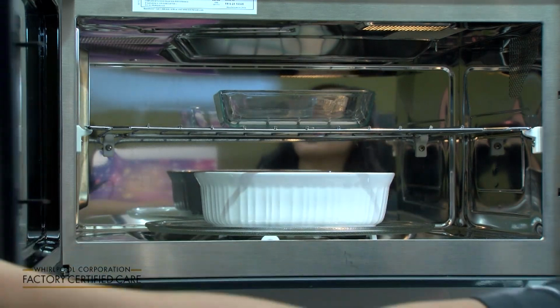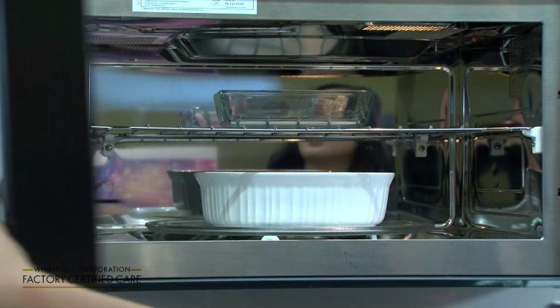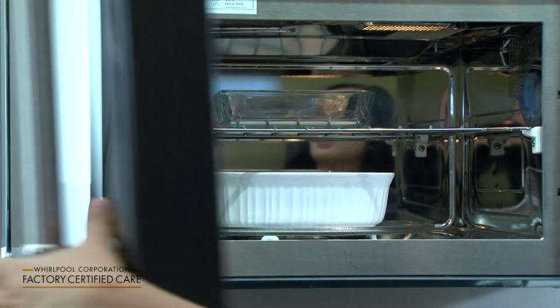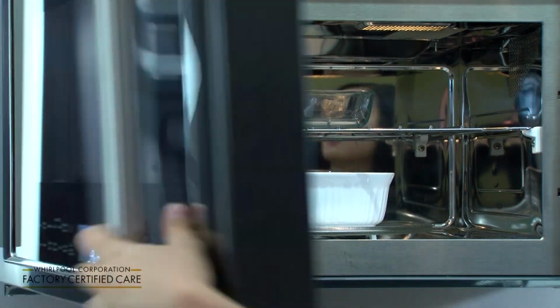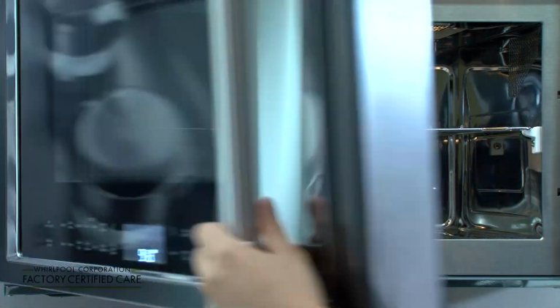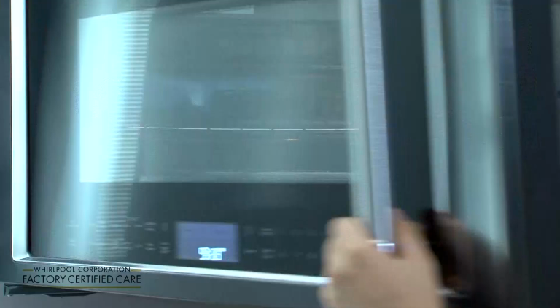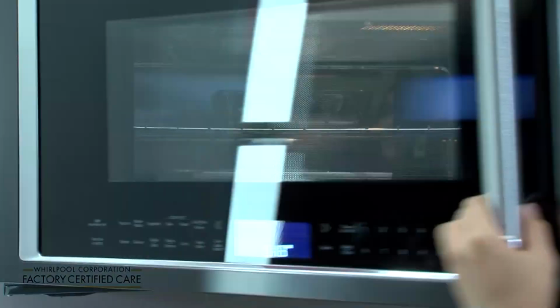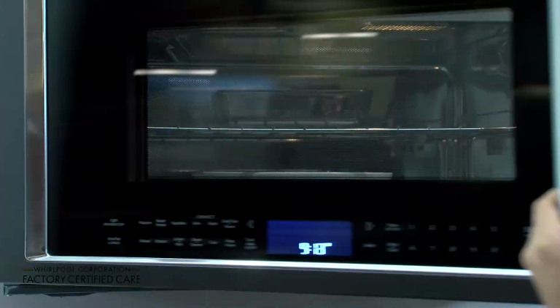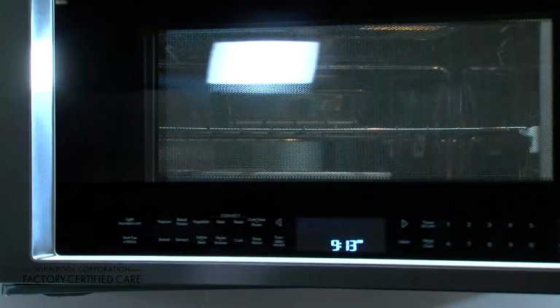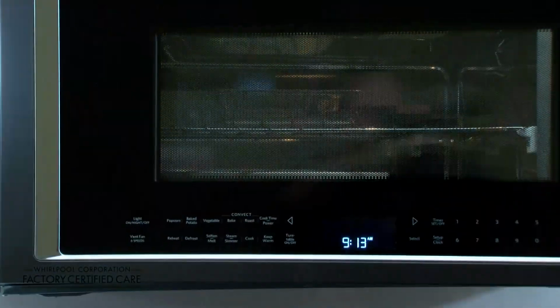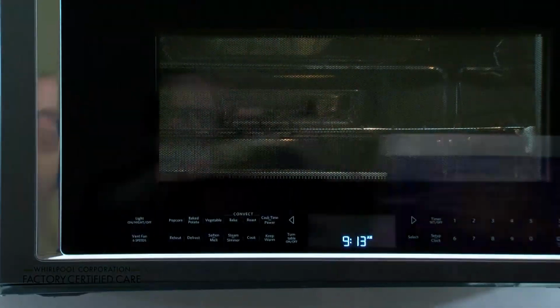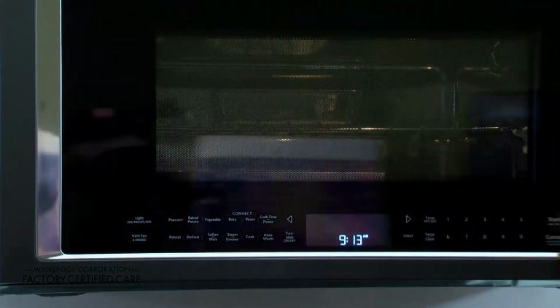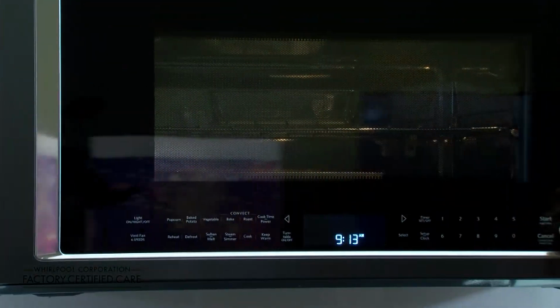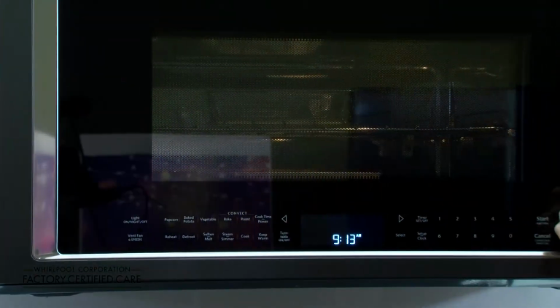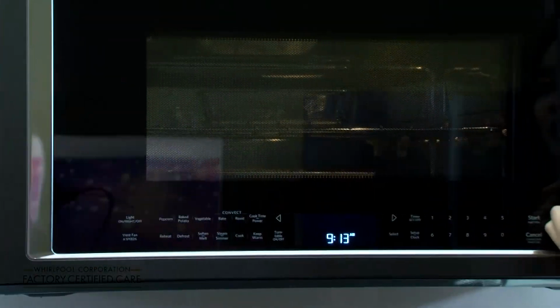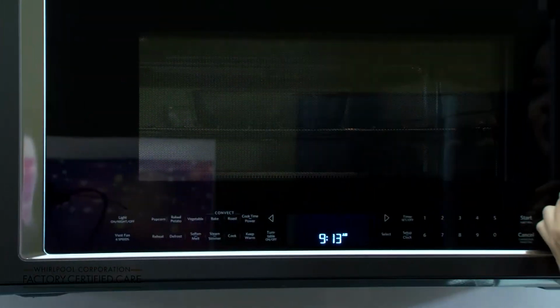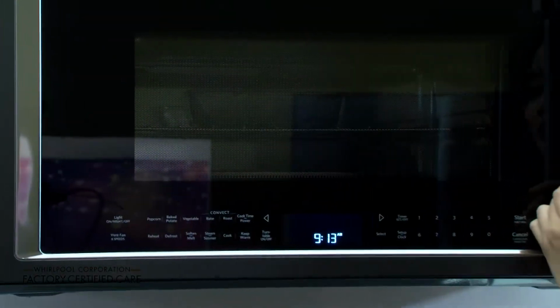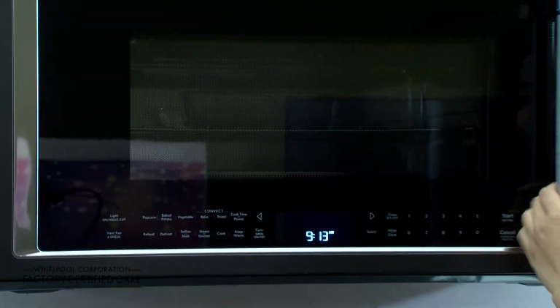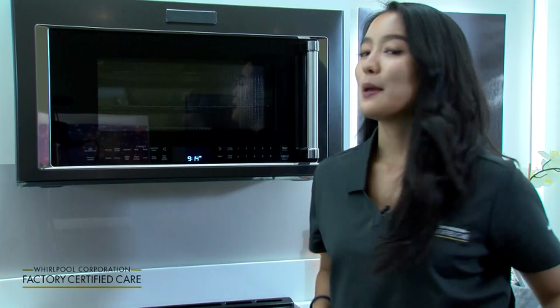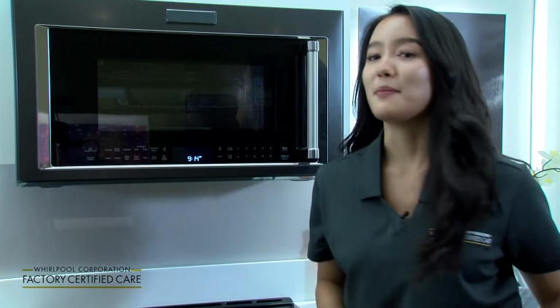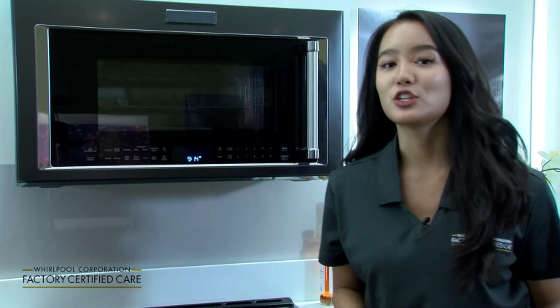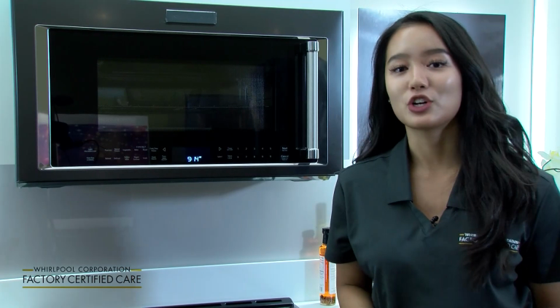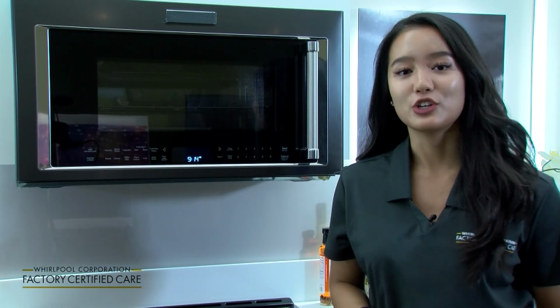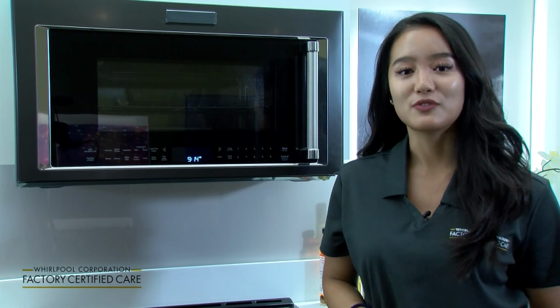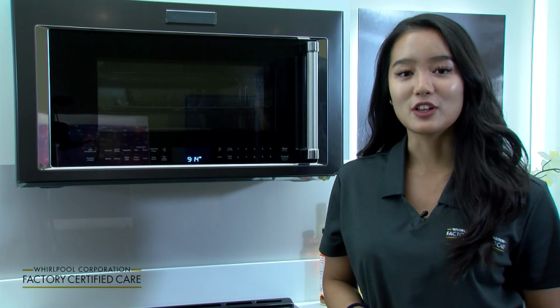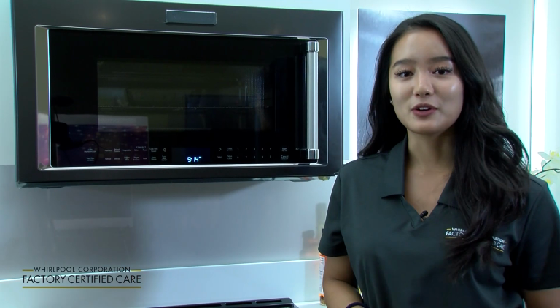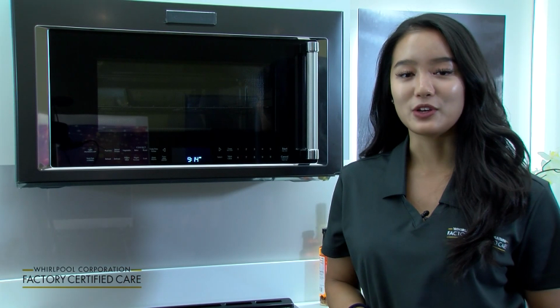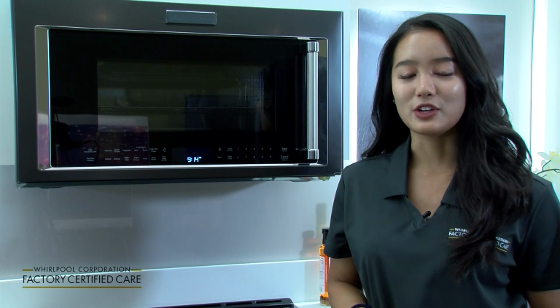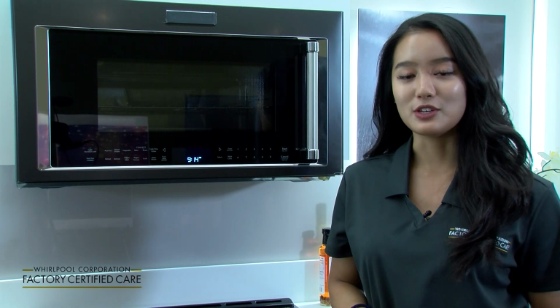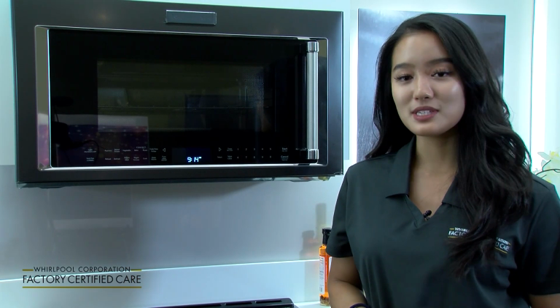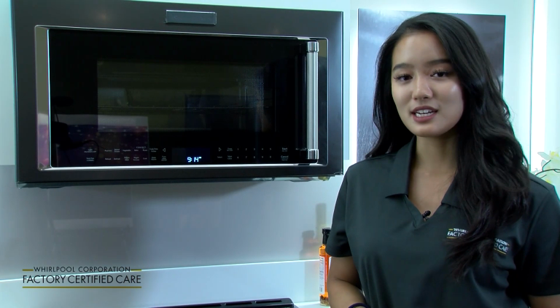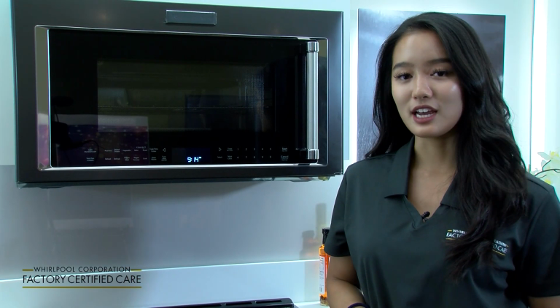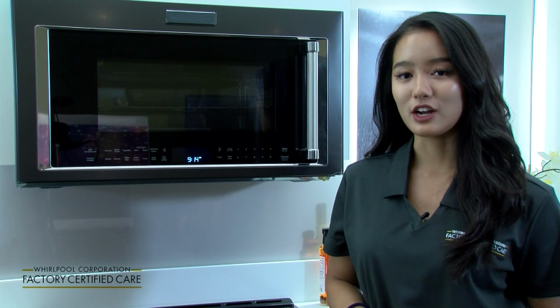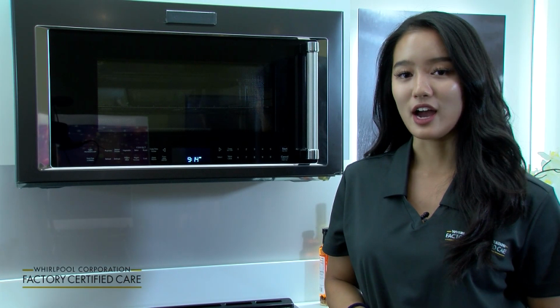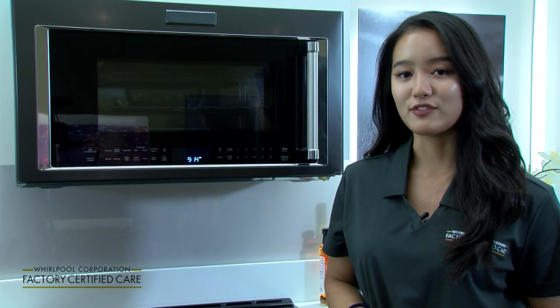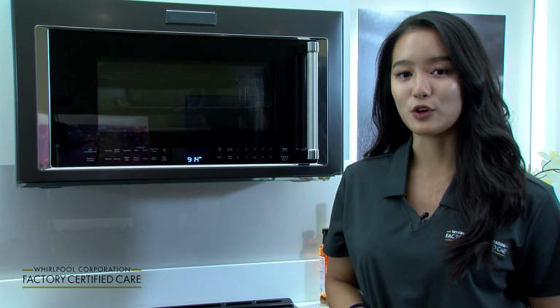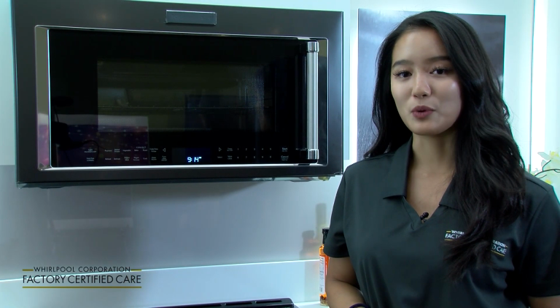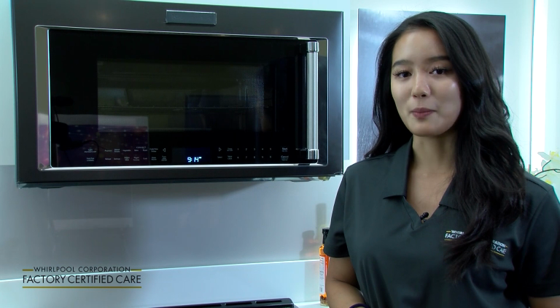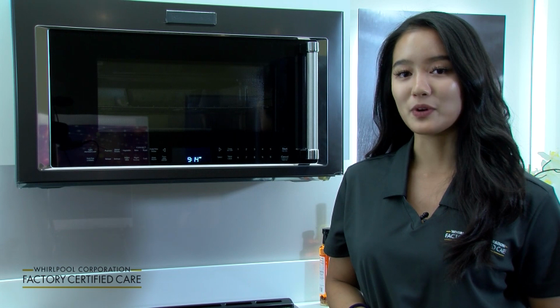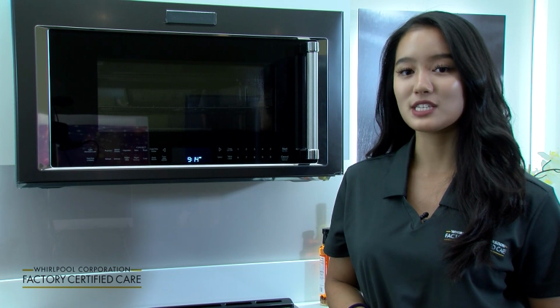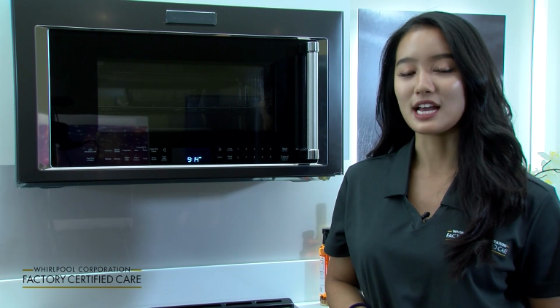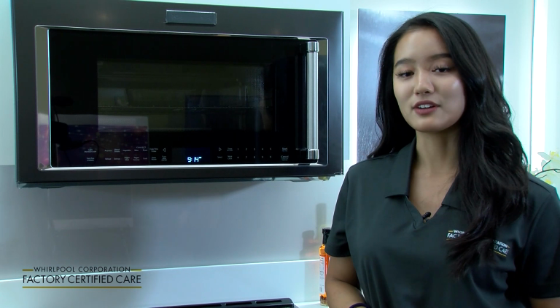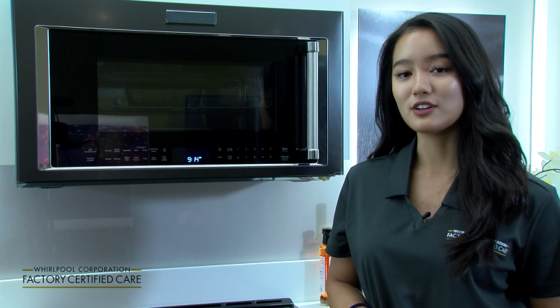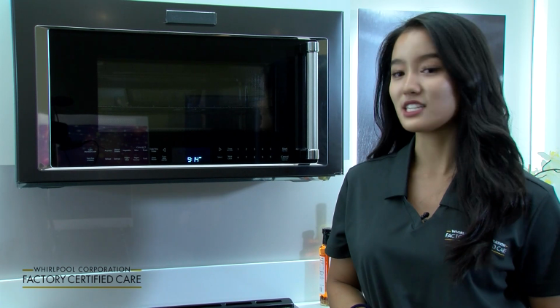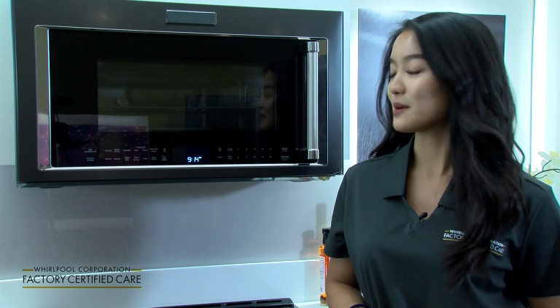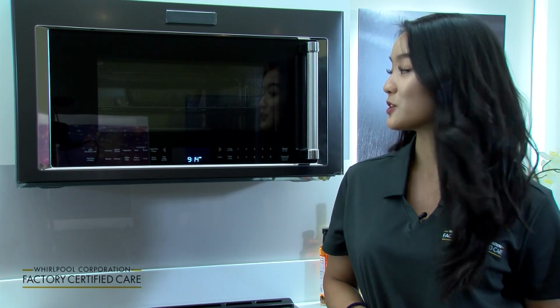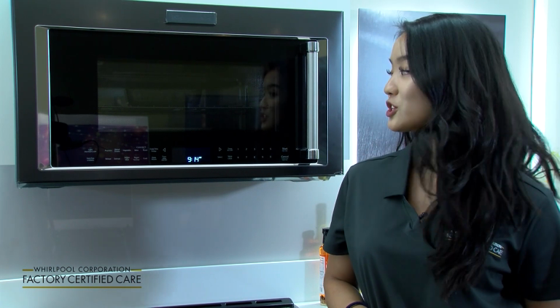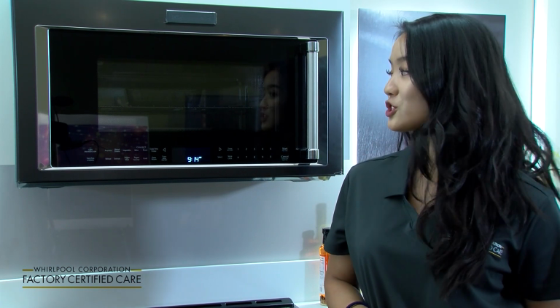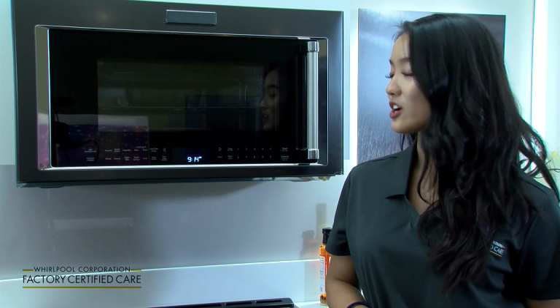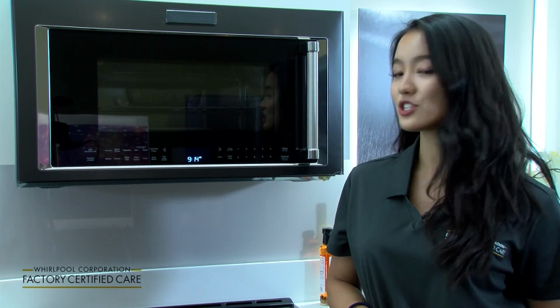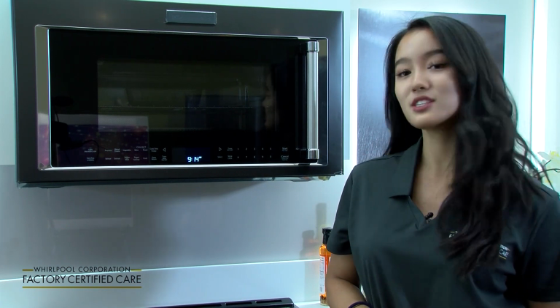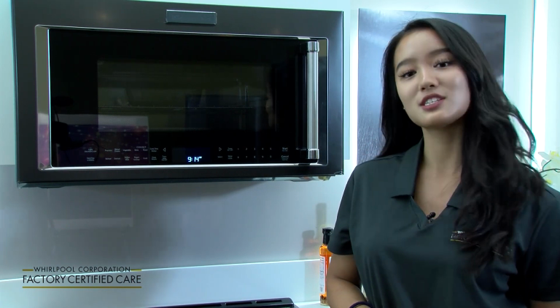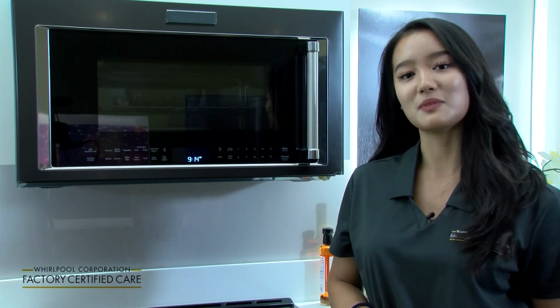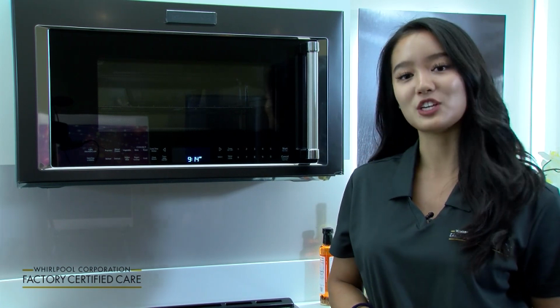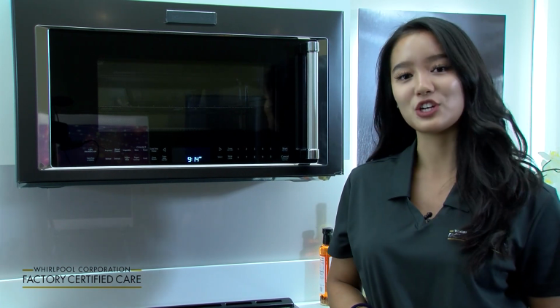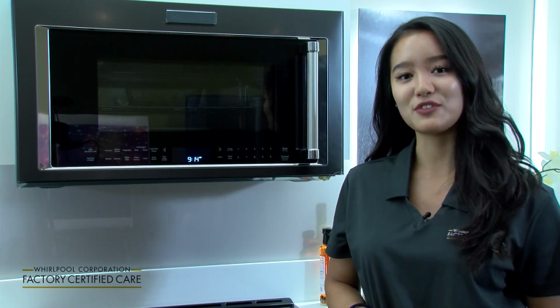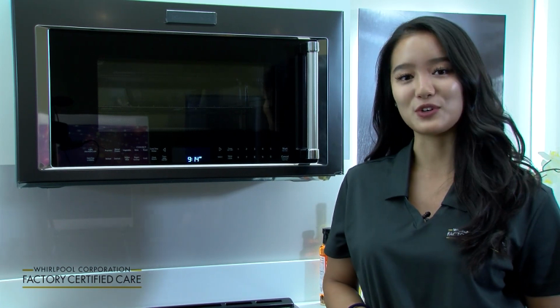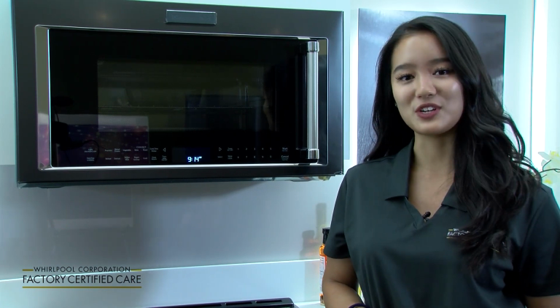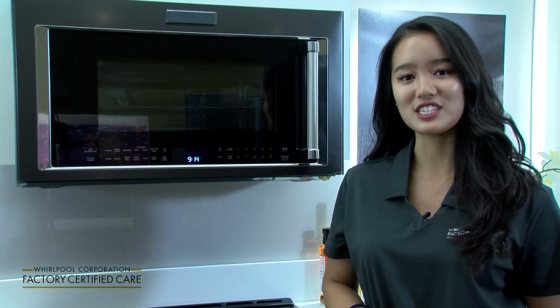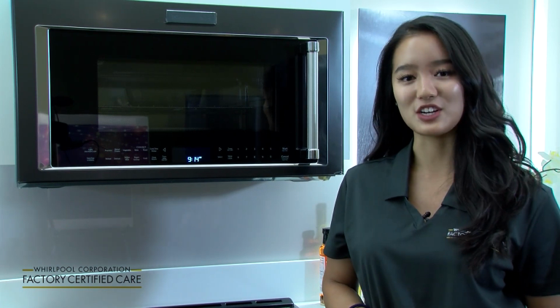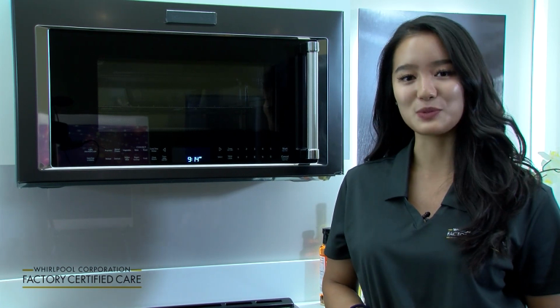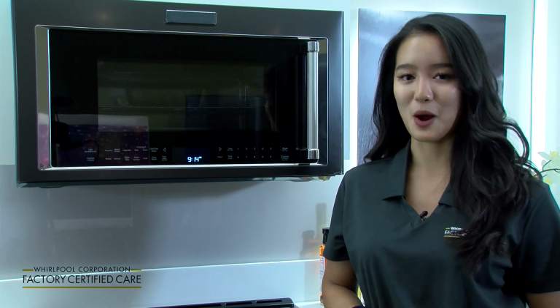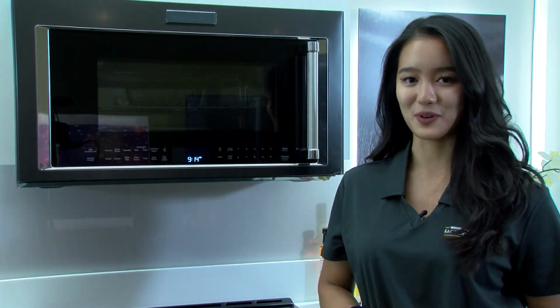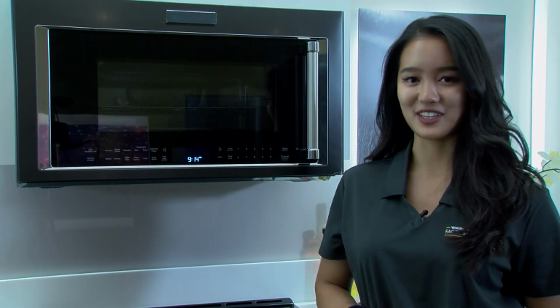Now we're going to go ahead and shut that. Make sure you follow your use and care guide for proper cycle and temperature instructions to make sure your food is cooked properly.